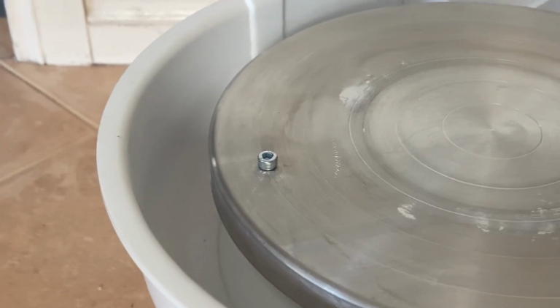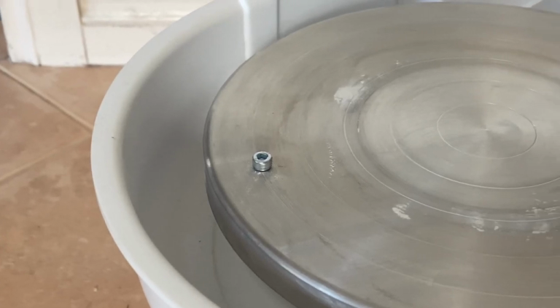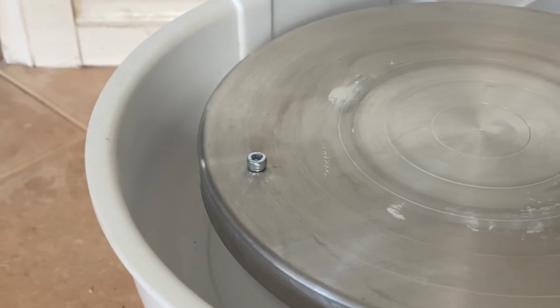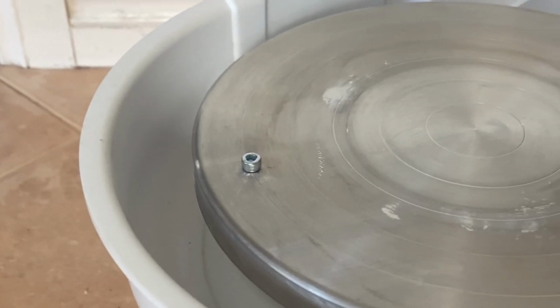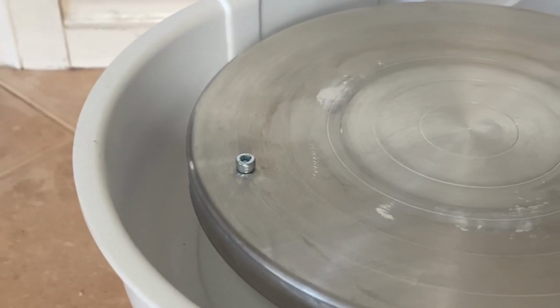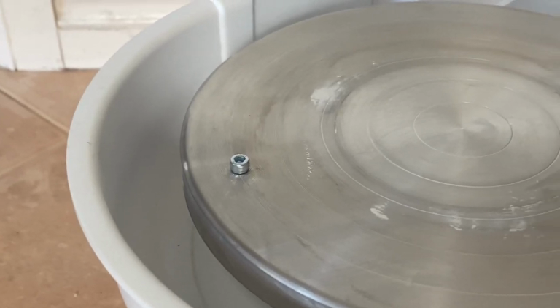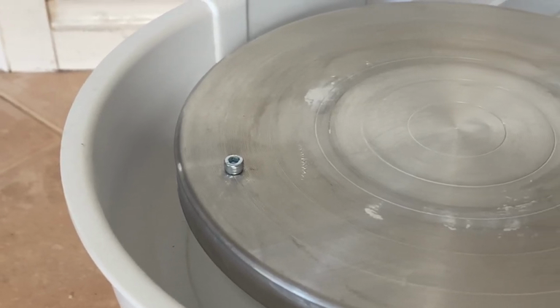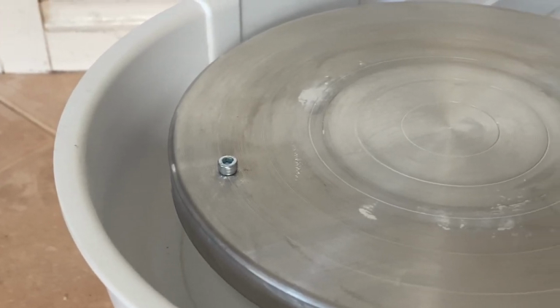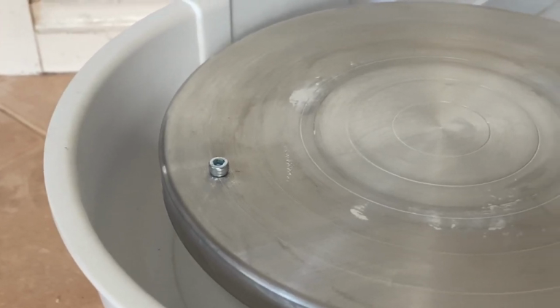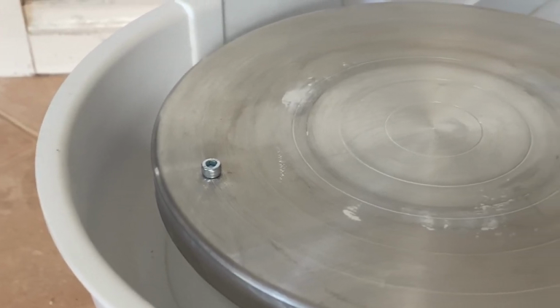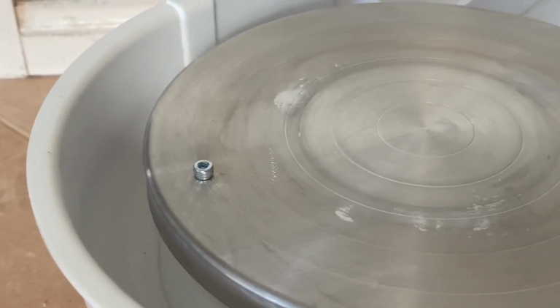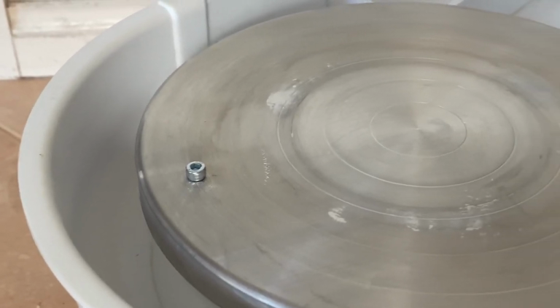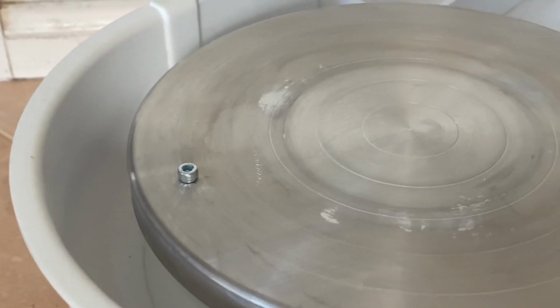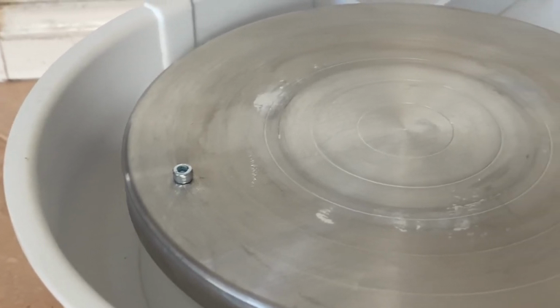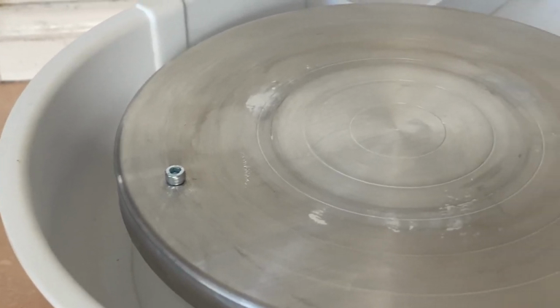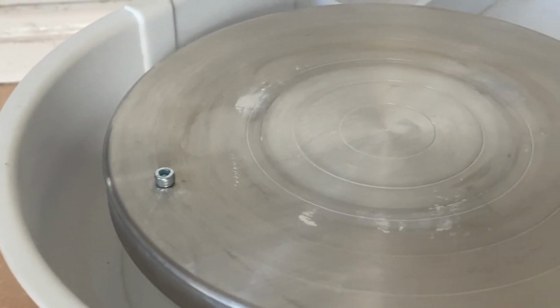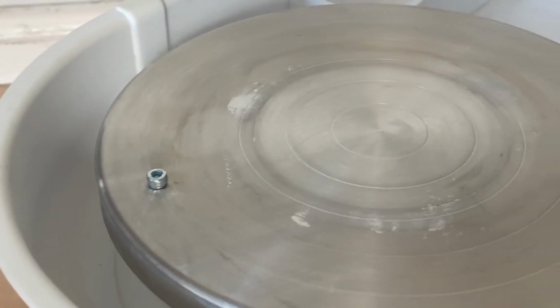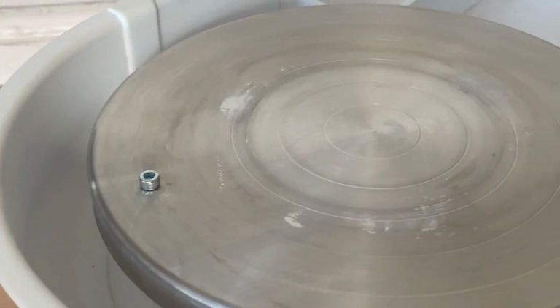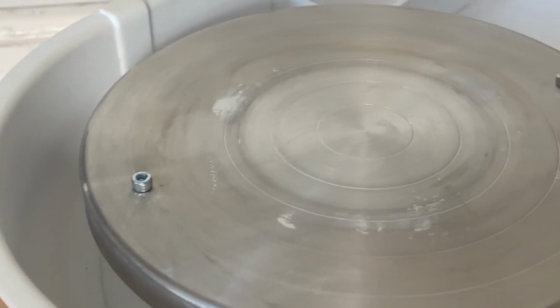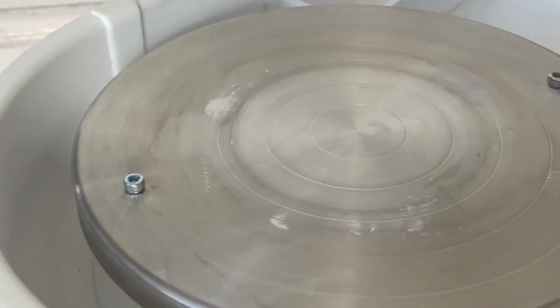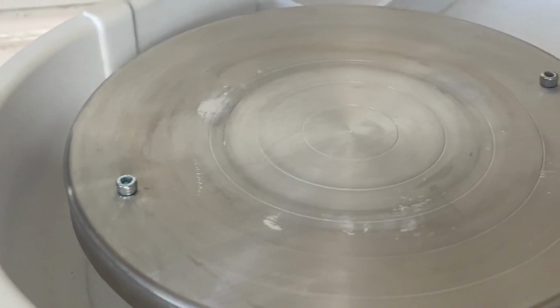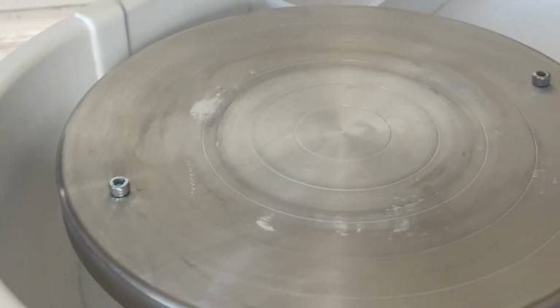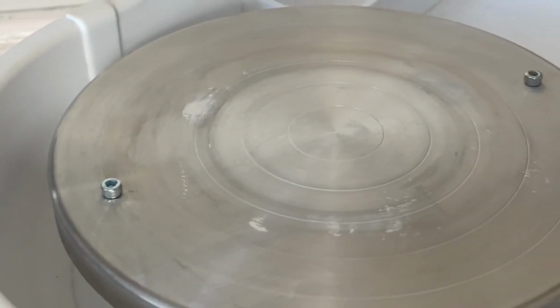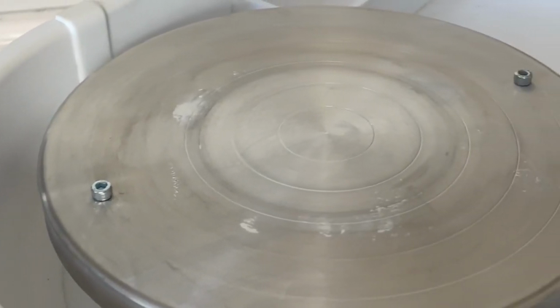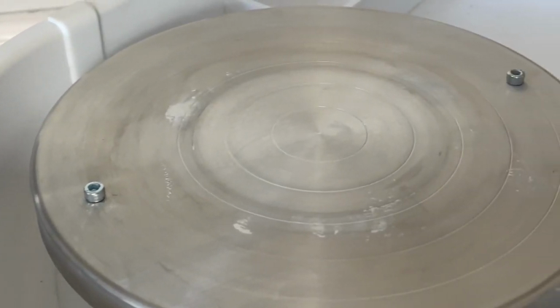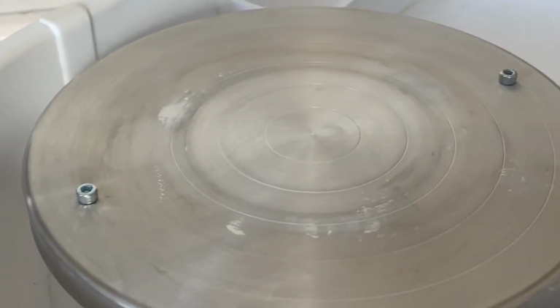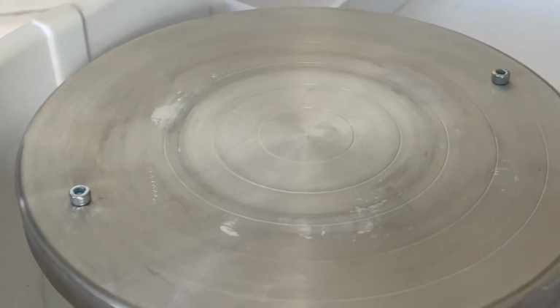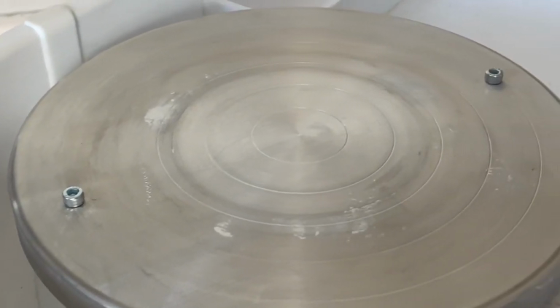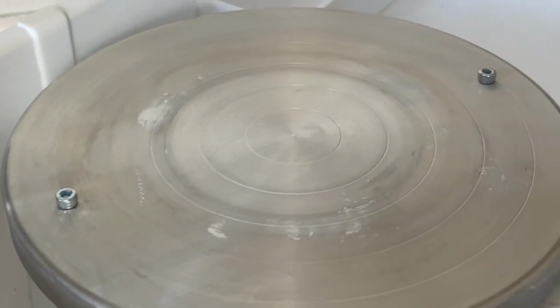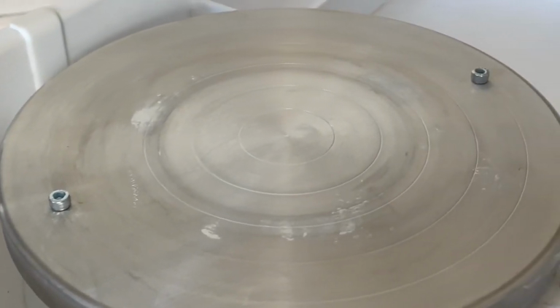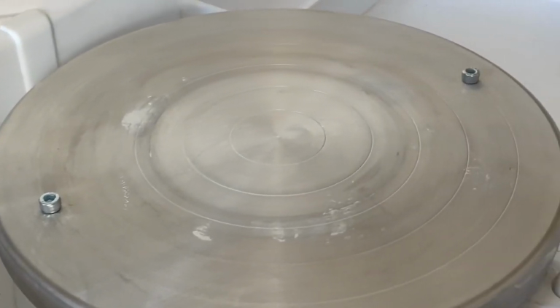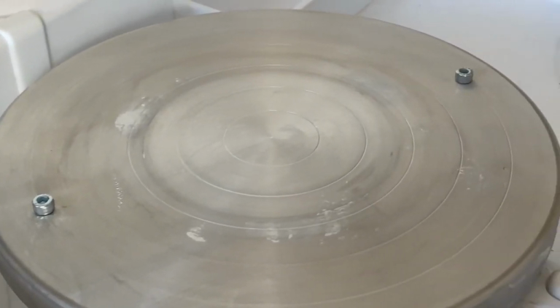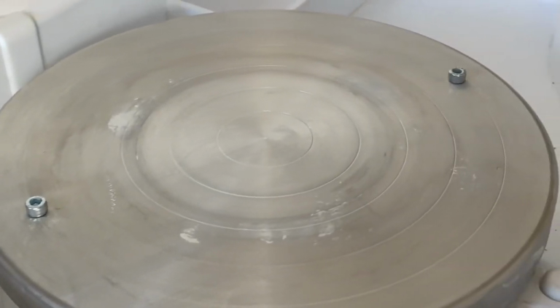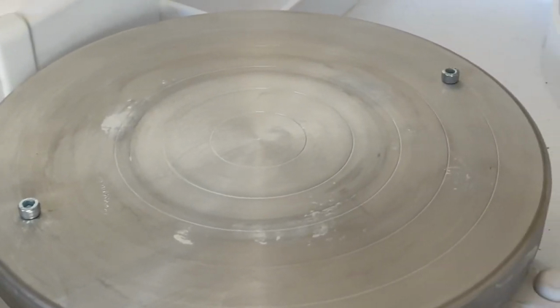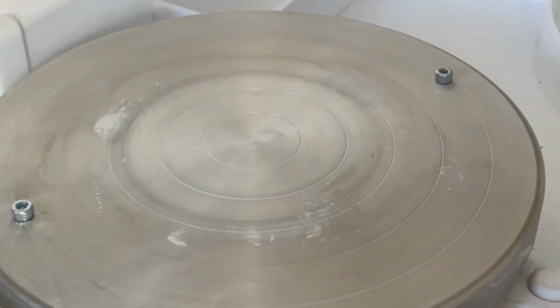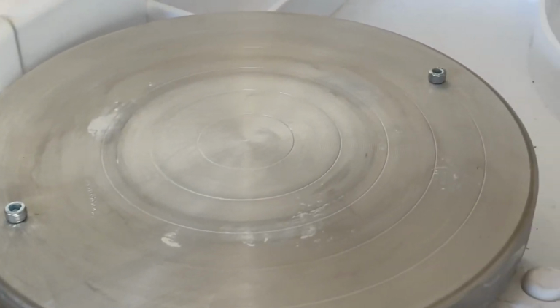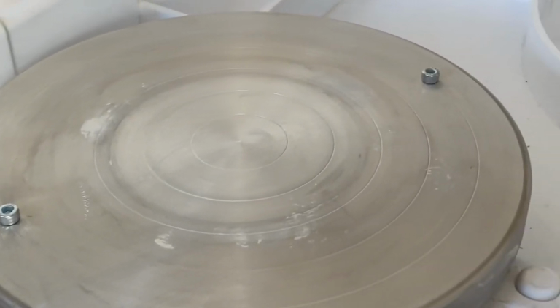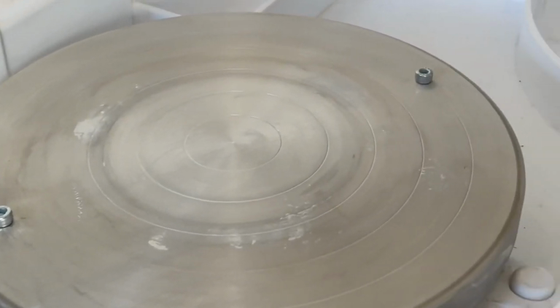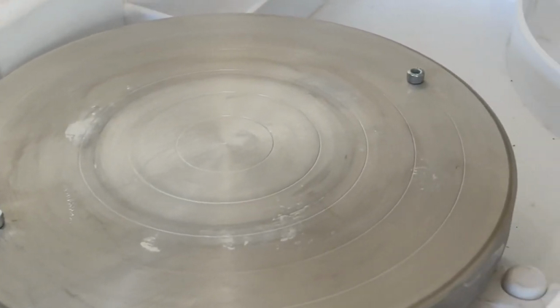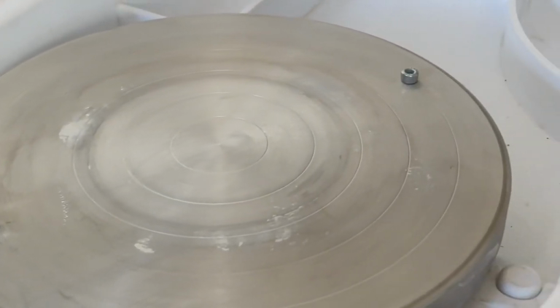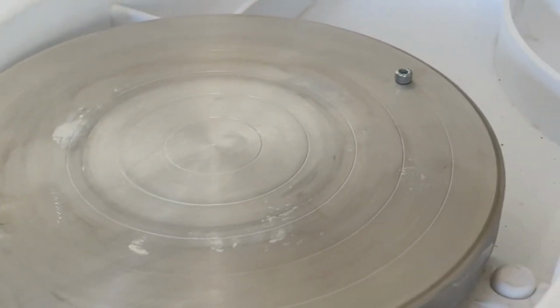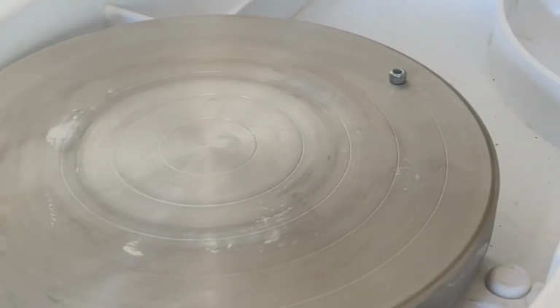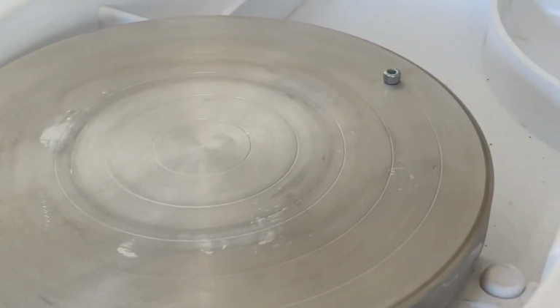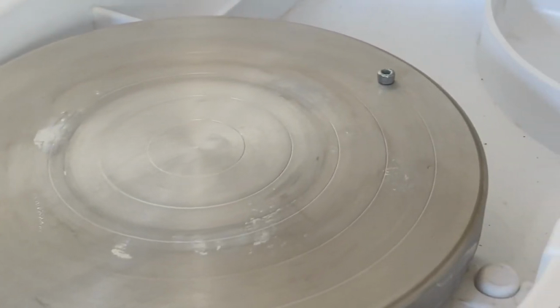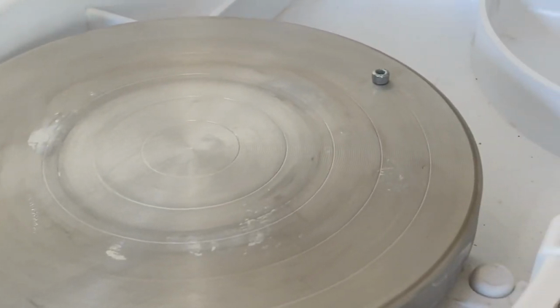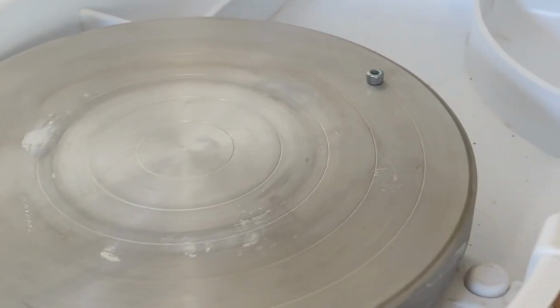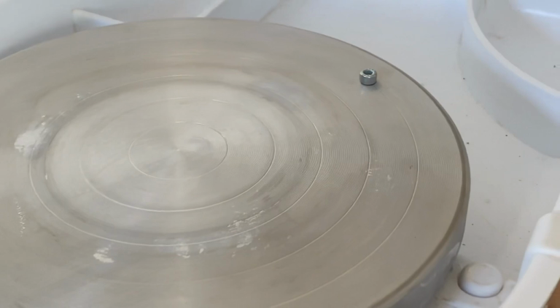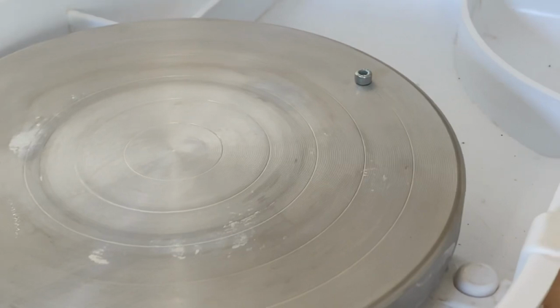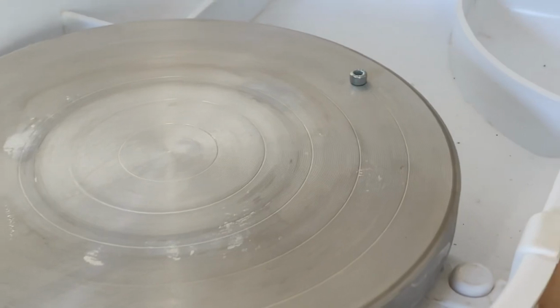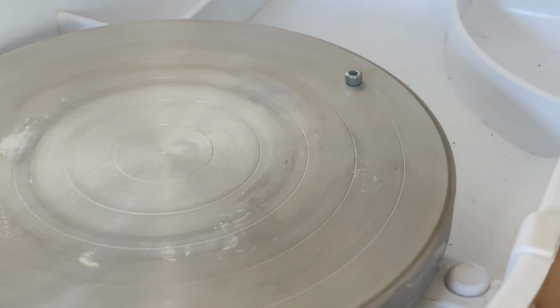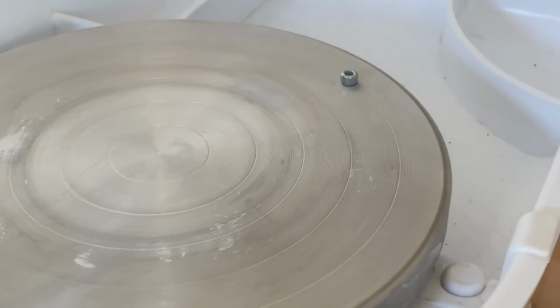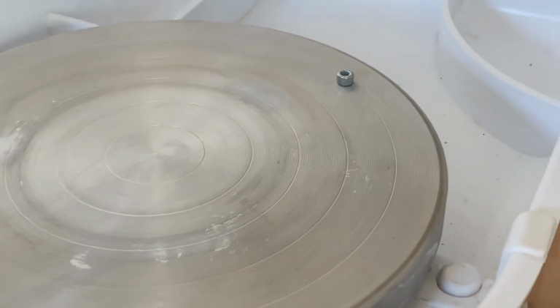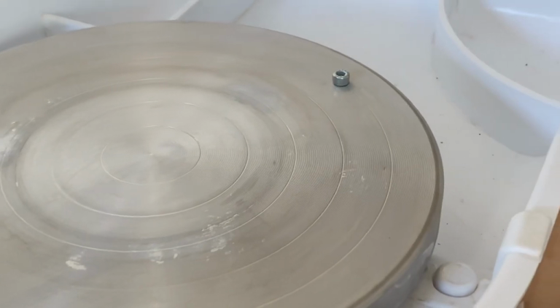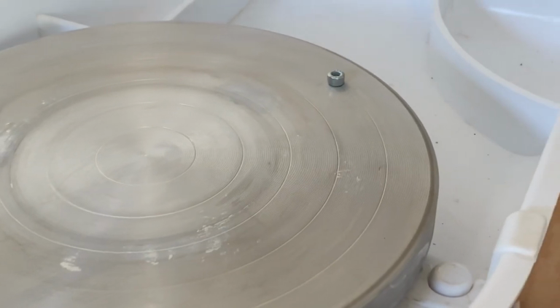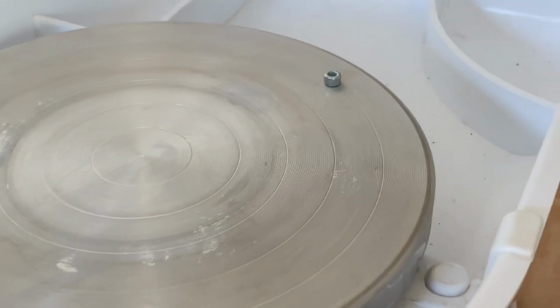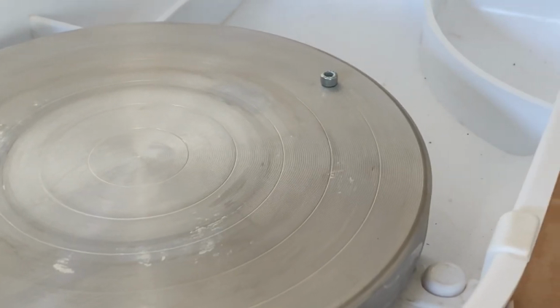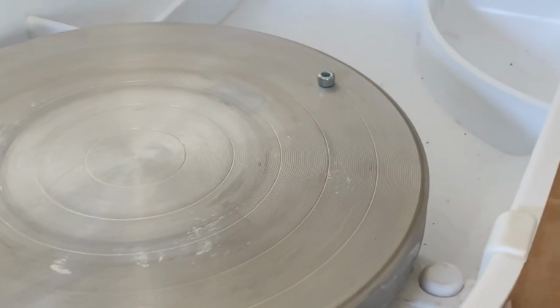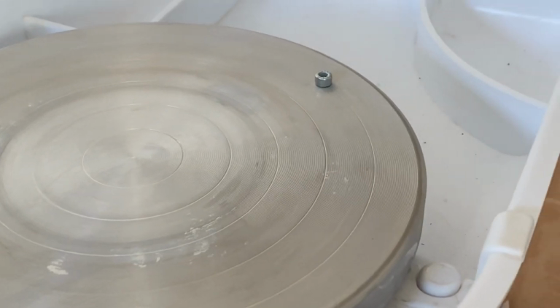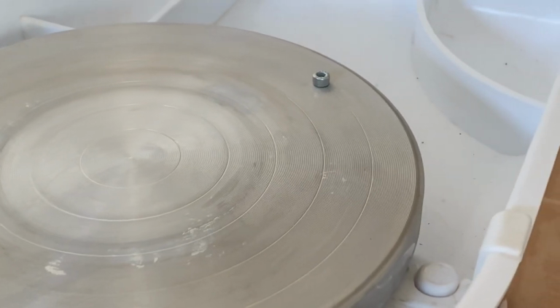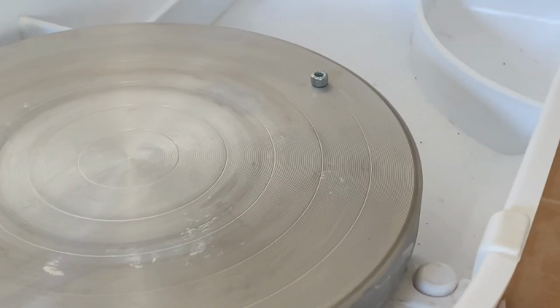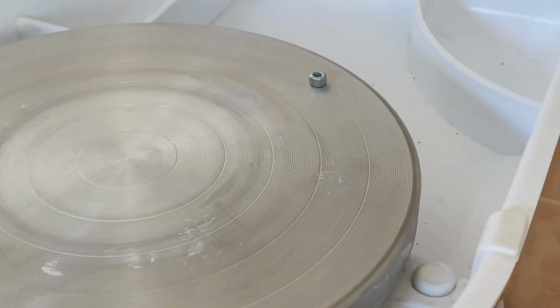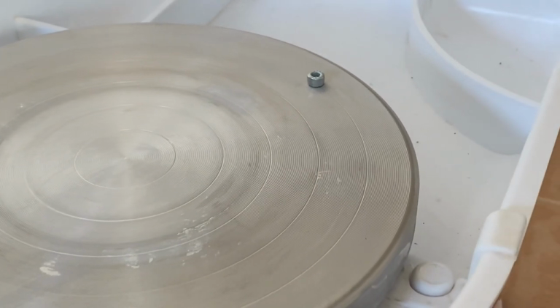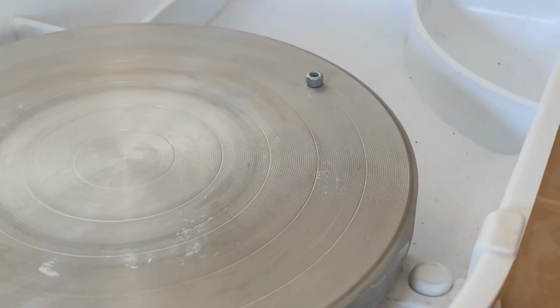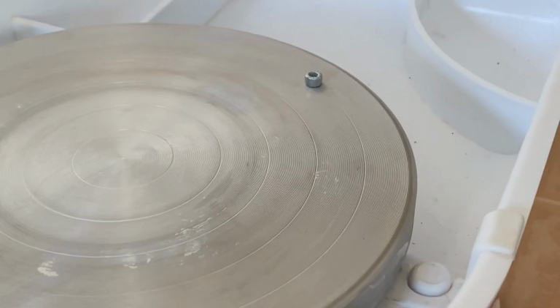Hey everyone, I'm Nicole Herrick DIY and I'm going to show you how to add bat pins to a pottery wheel that doesn't already have them.